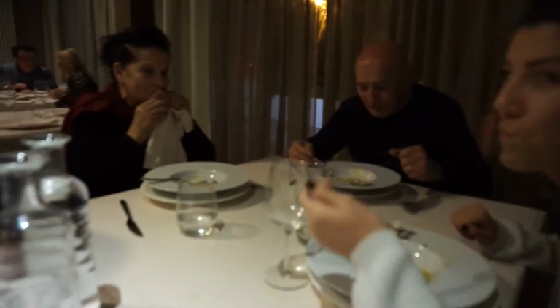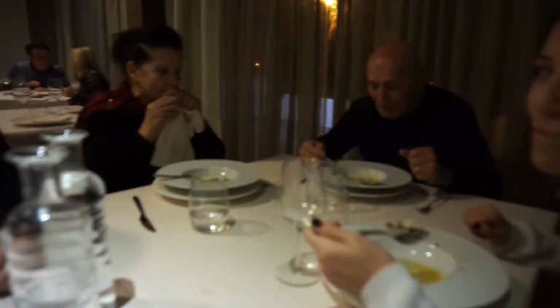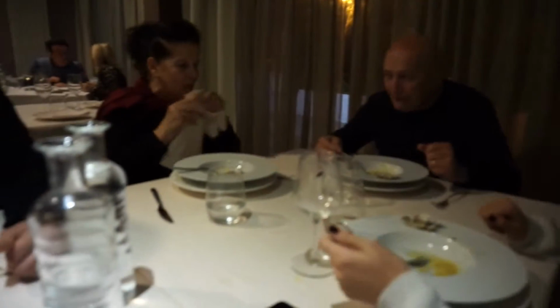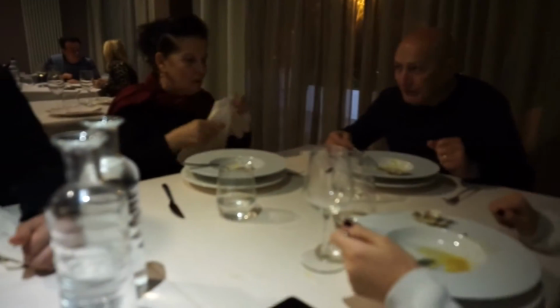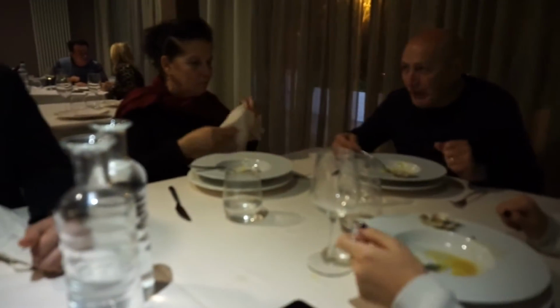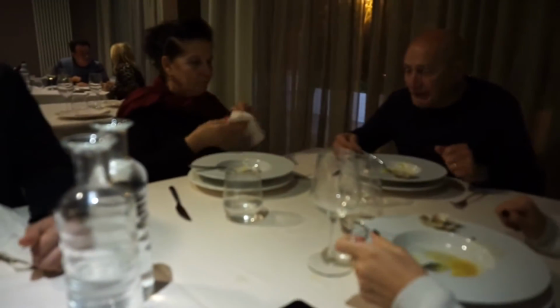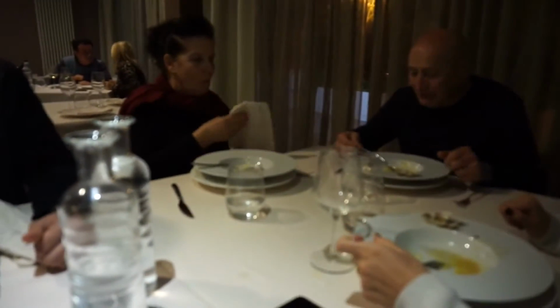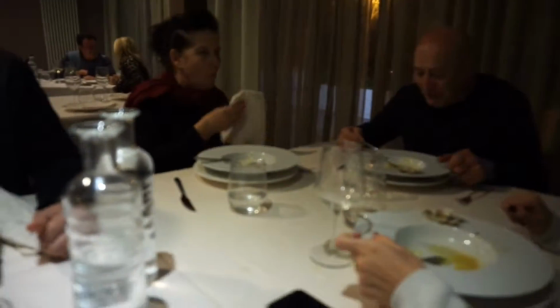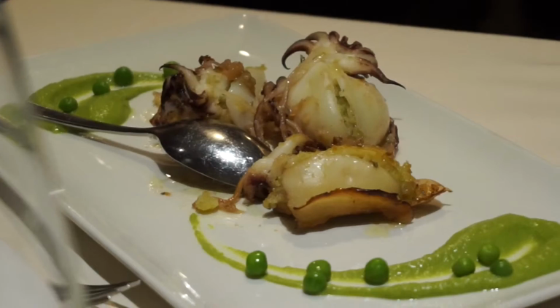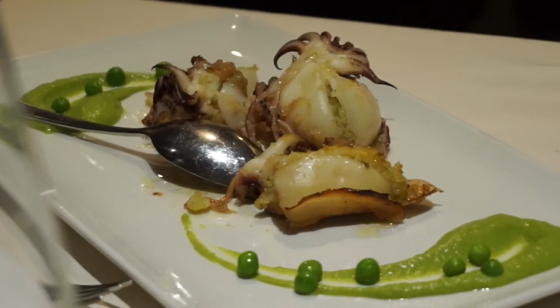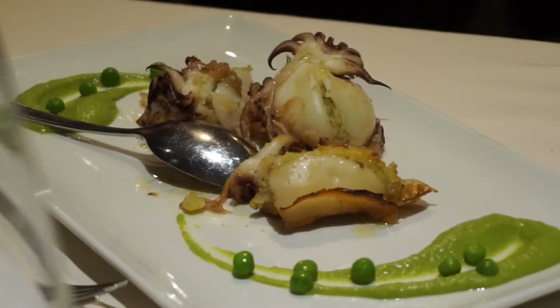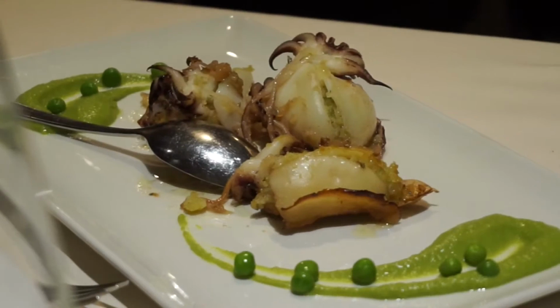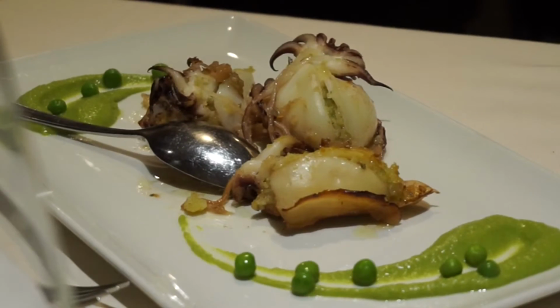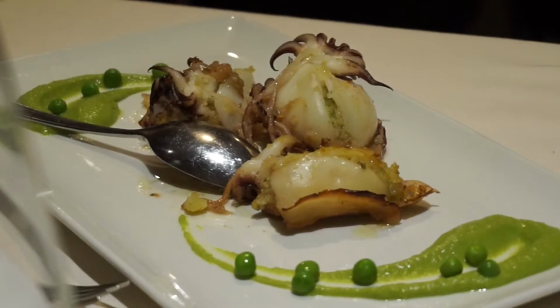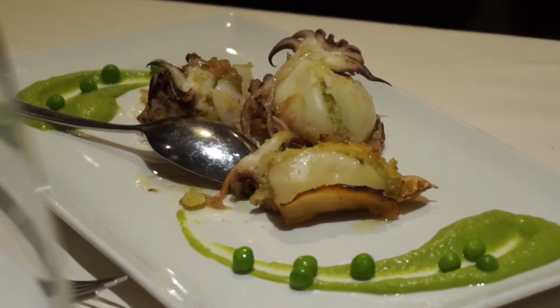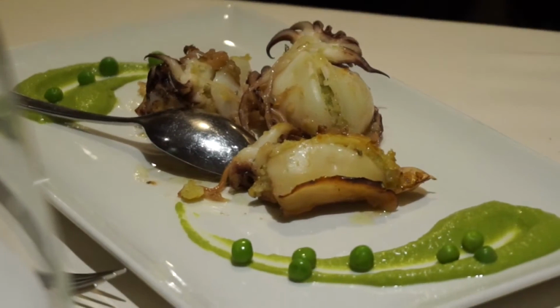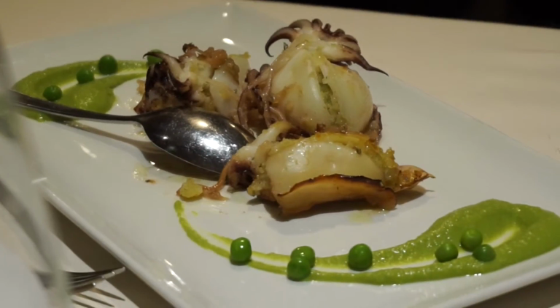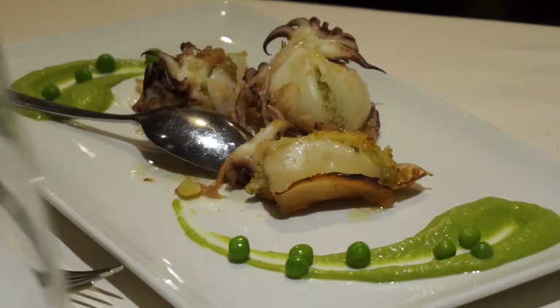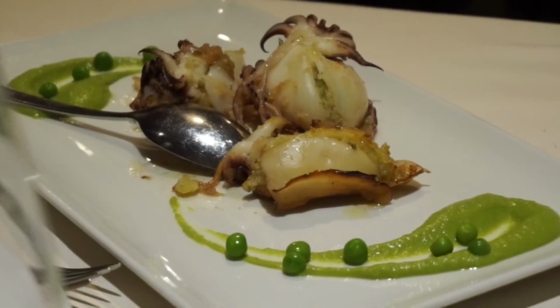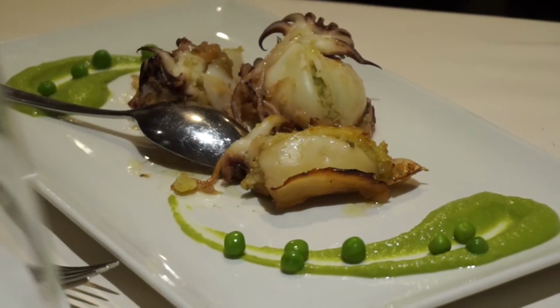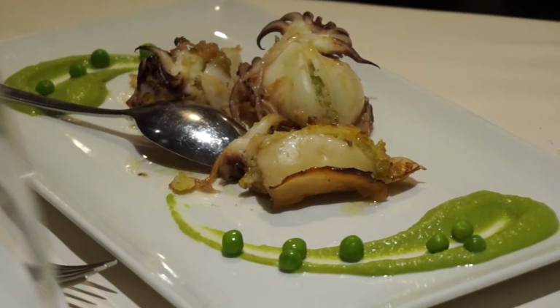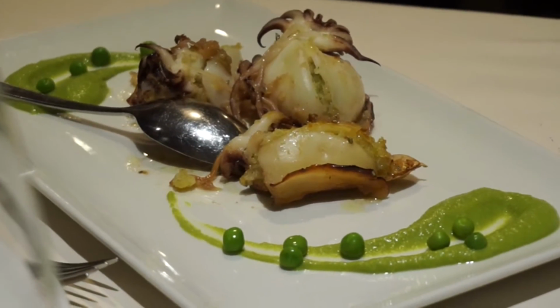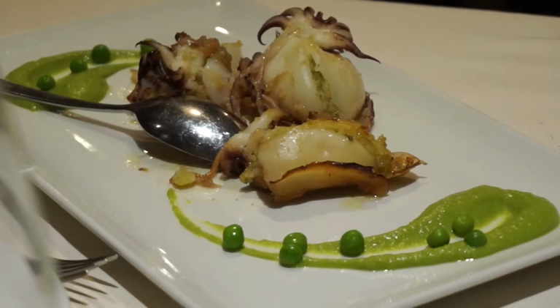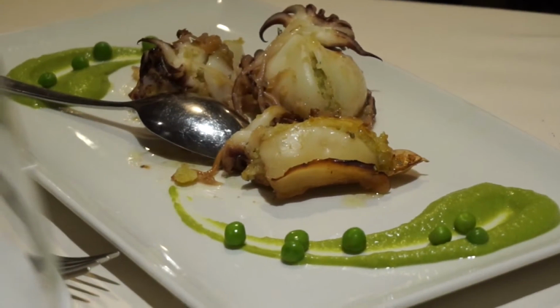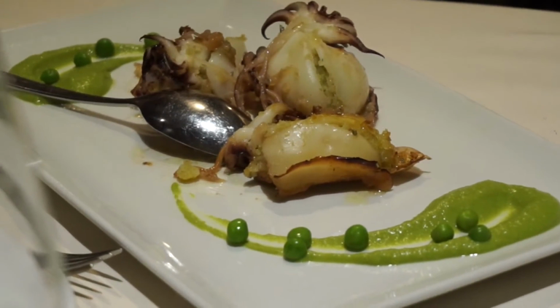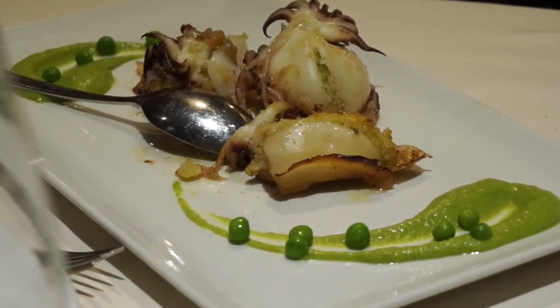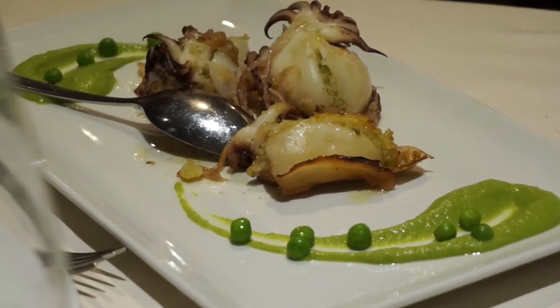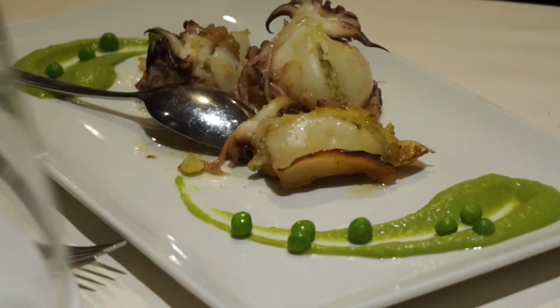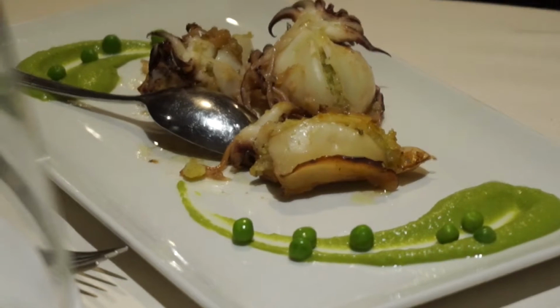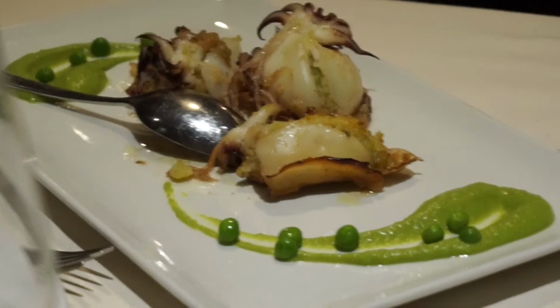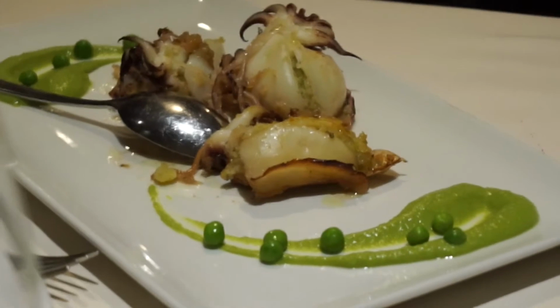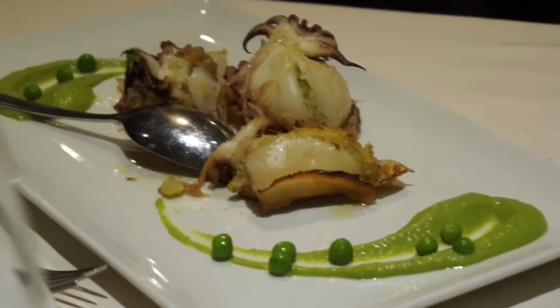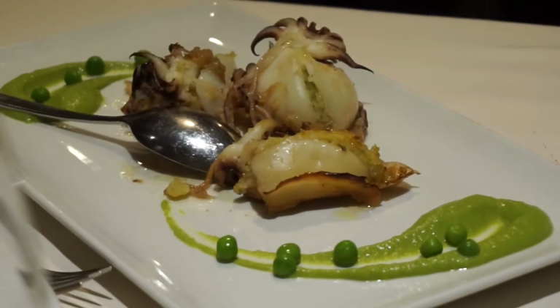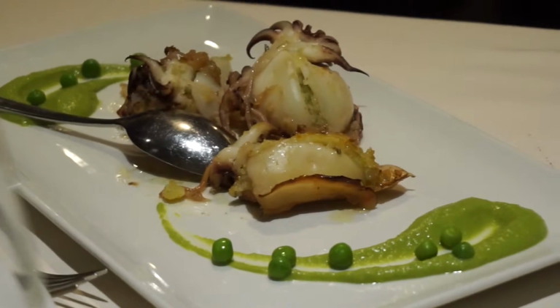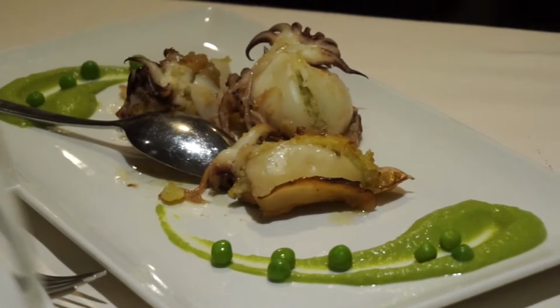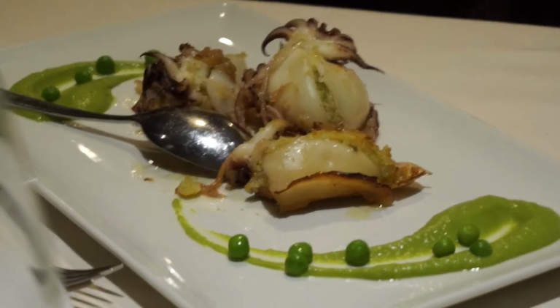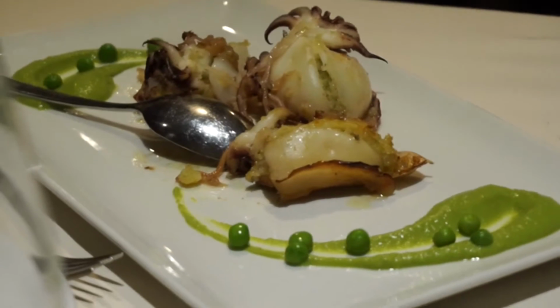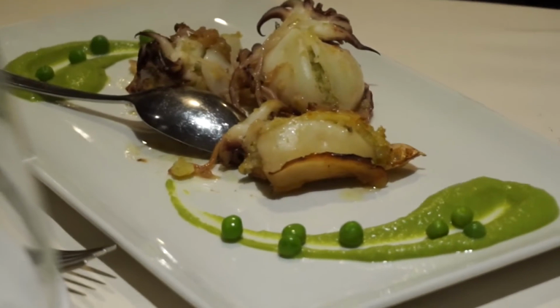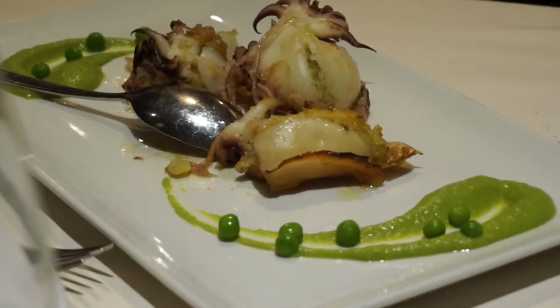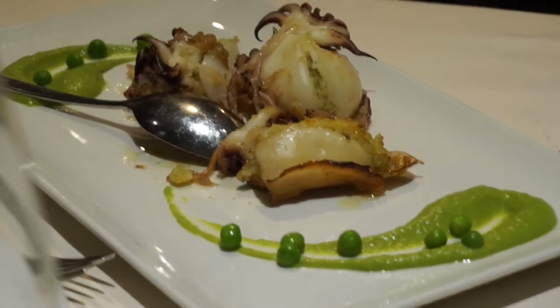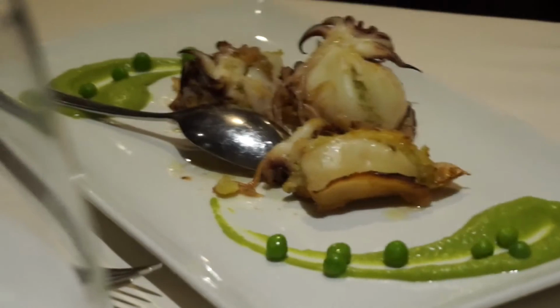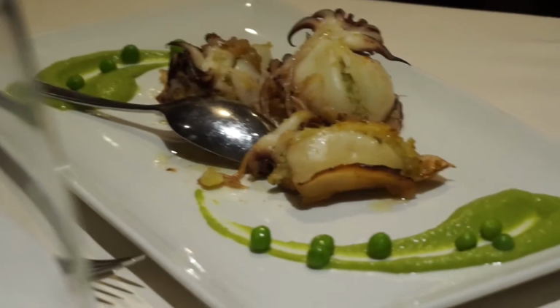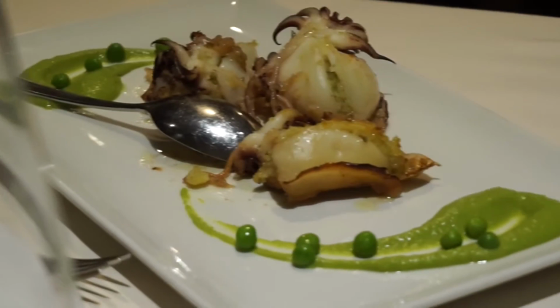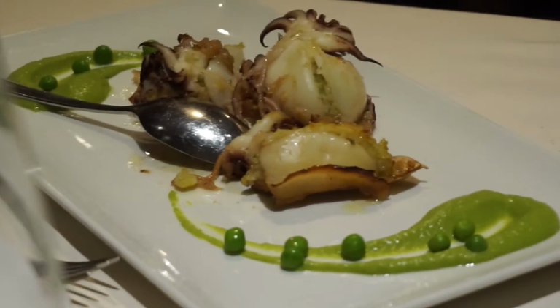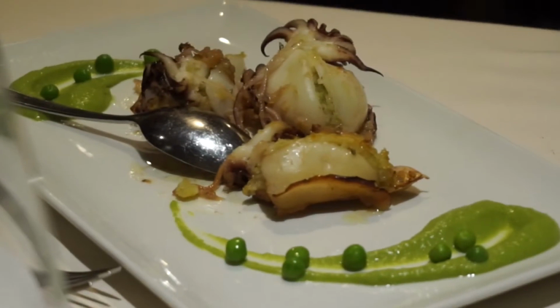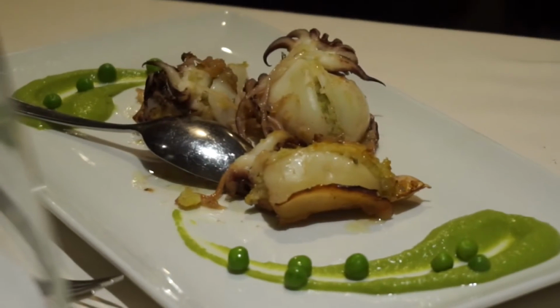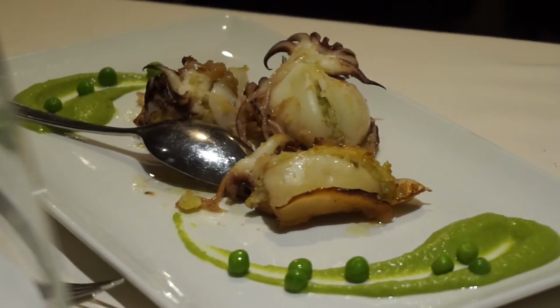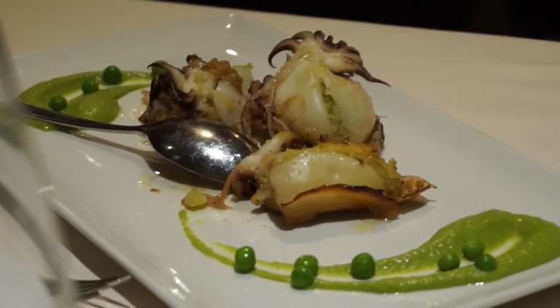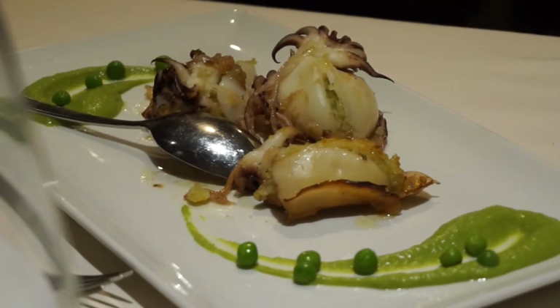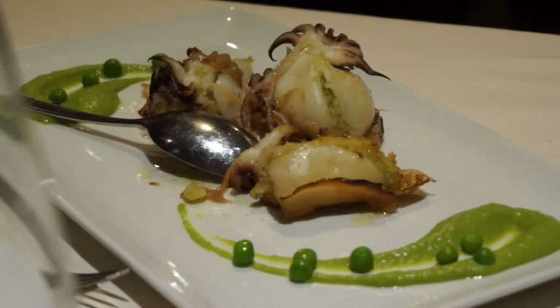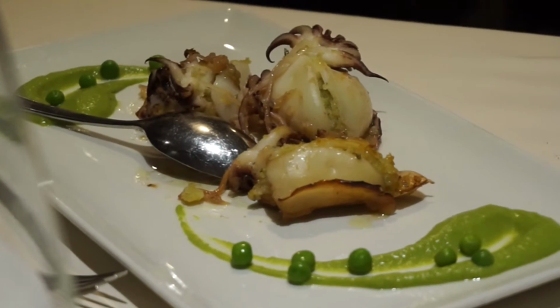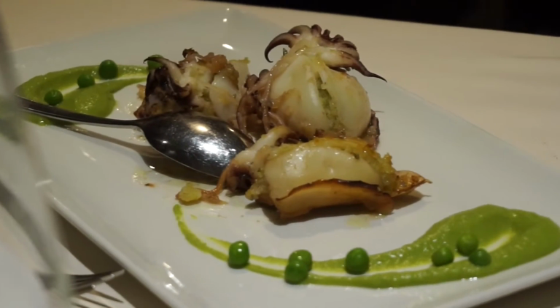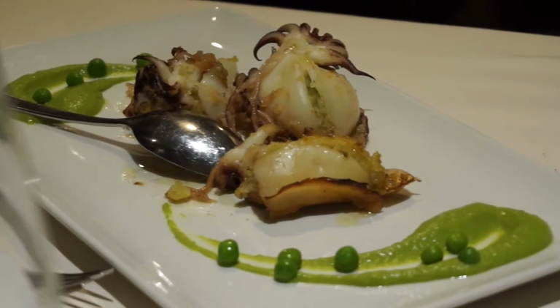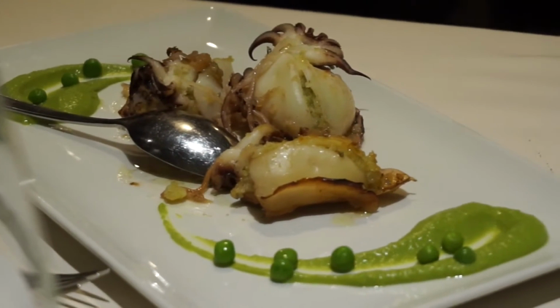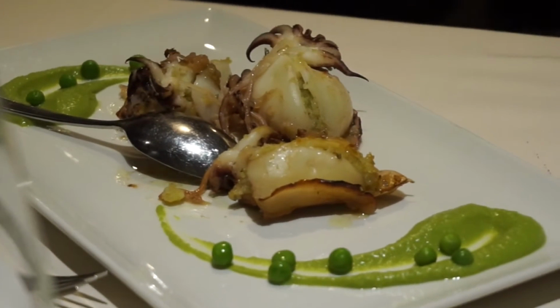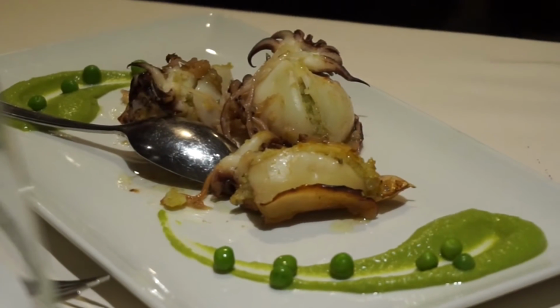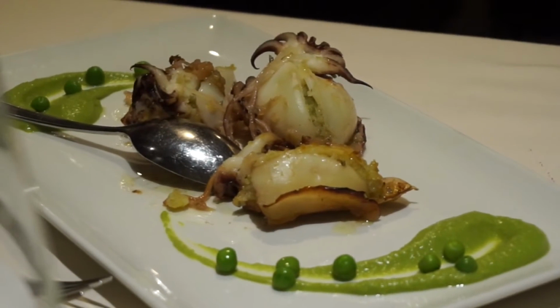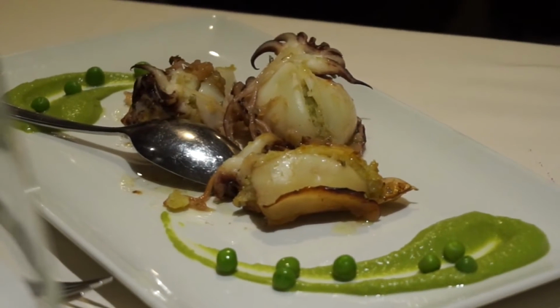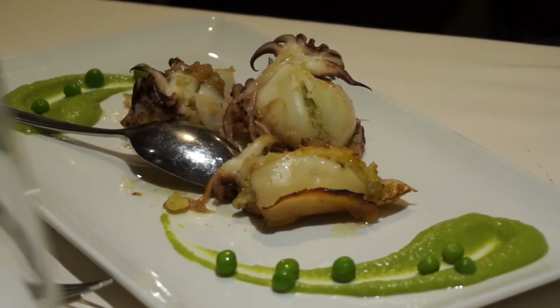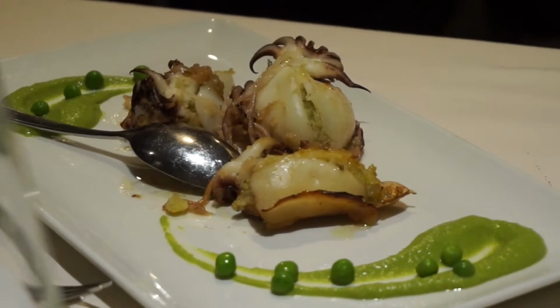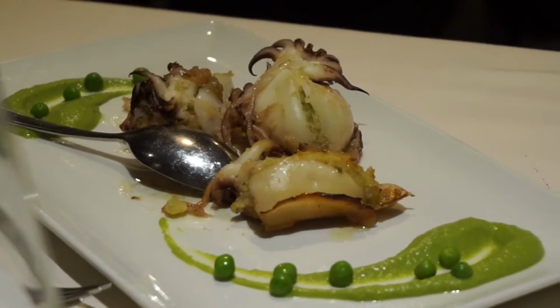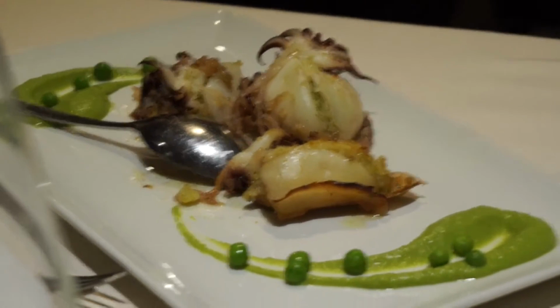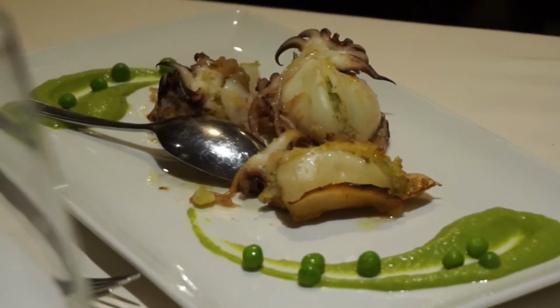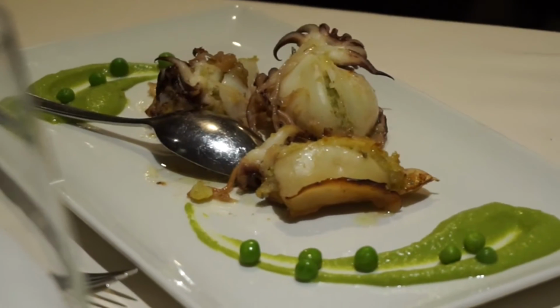And then we have stuffed seppie with peas cream. Yummy!